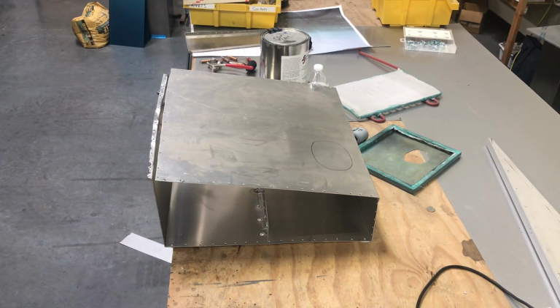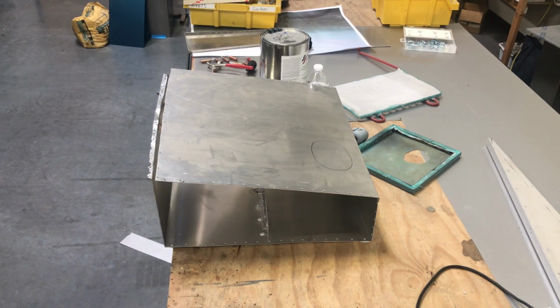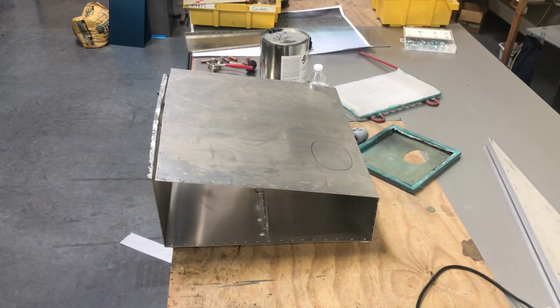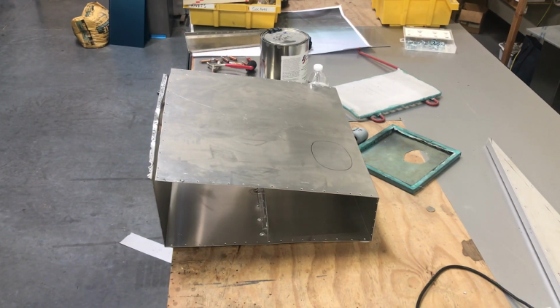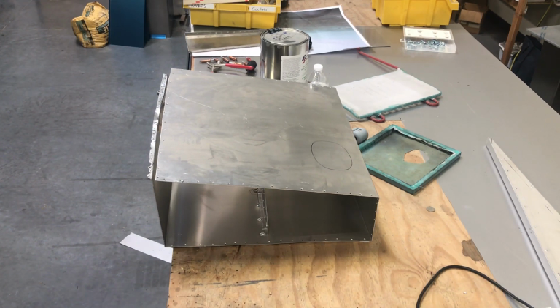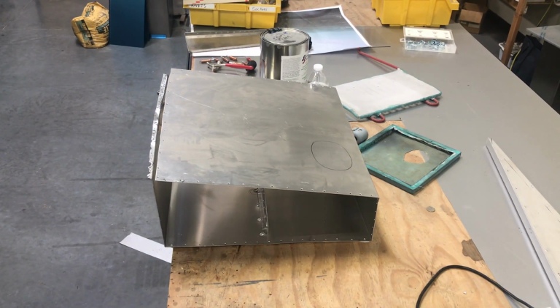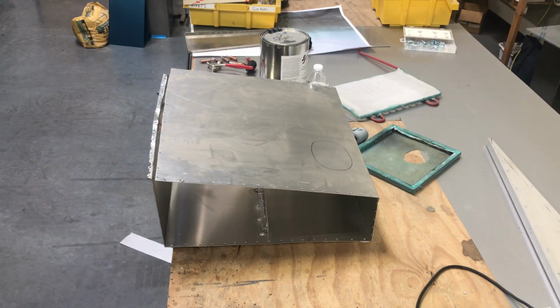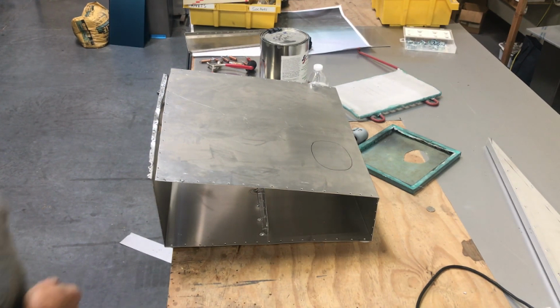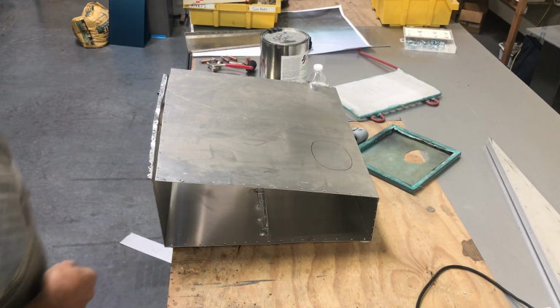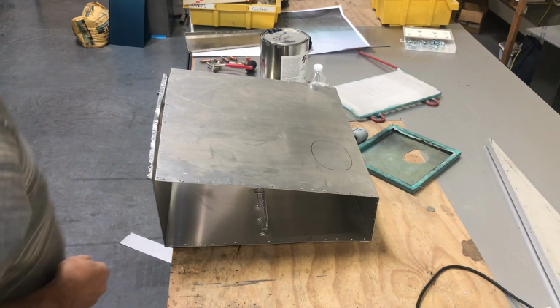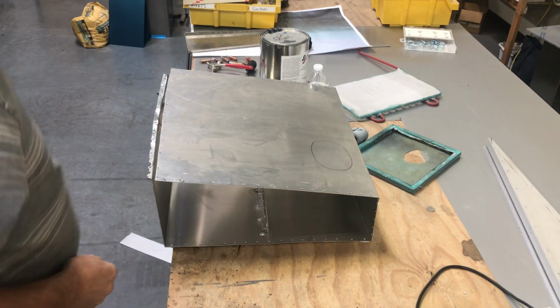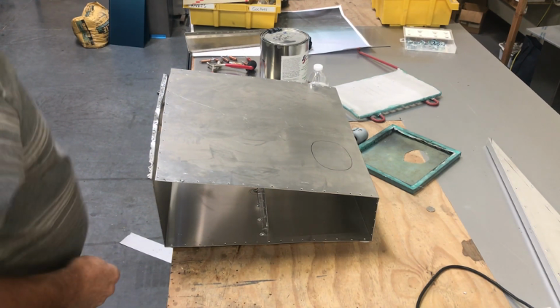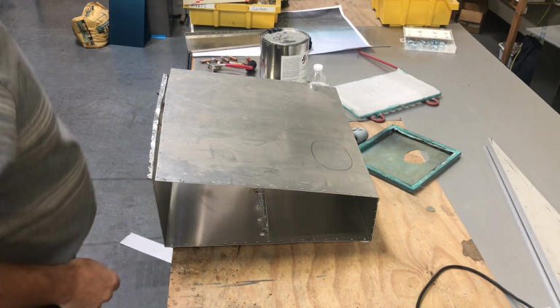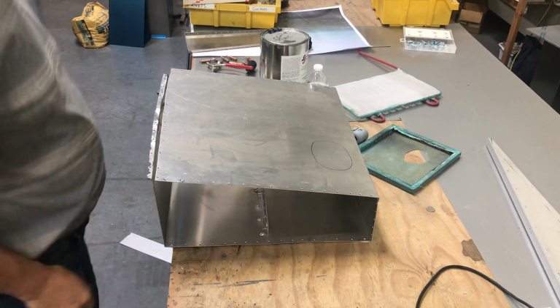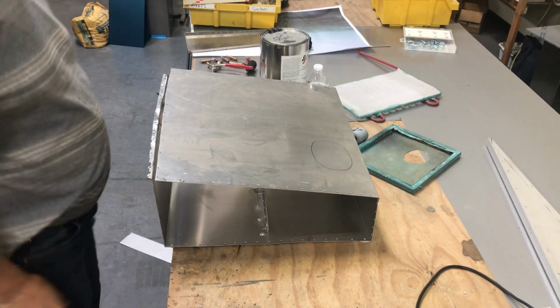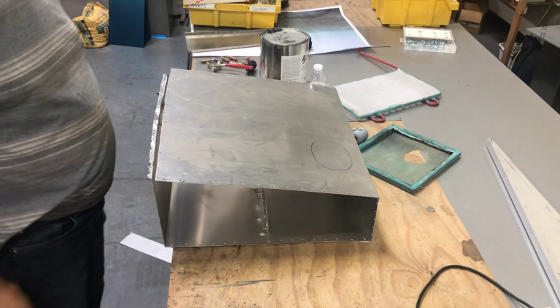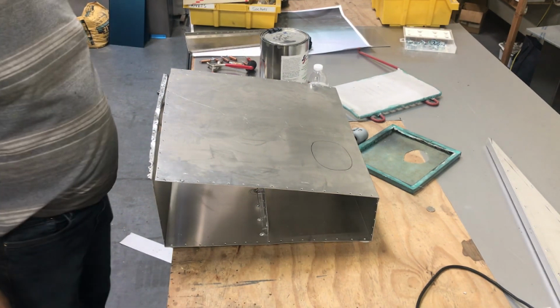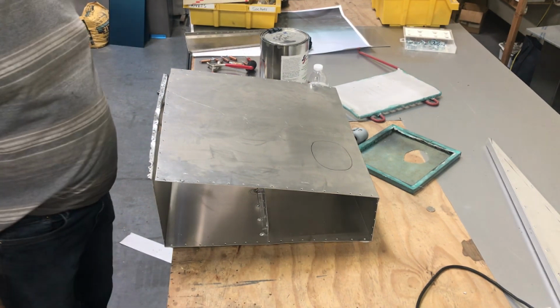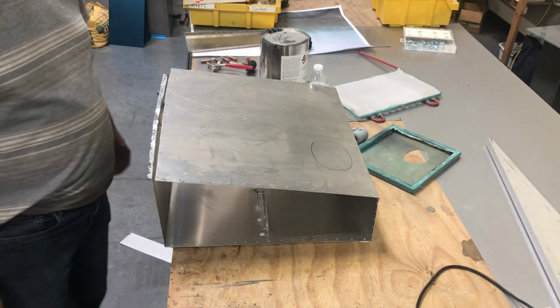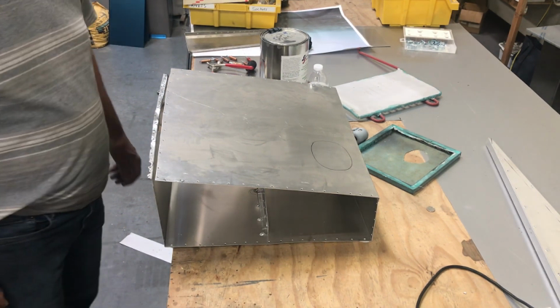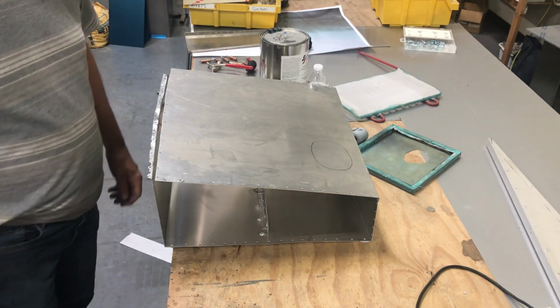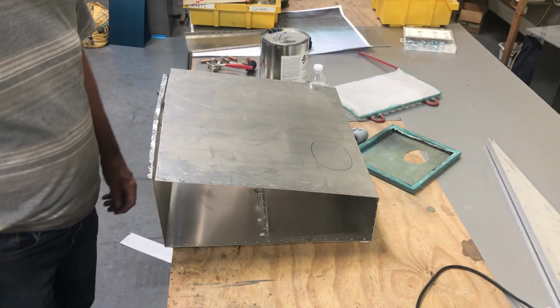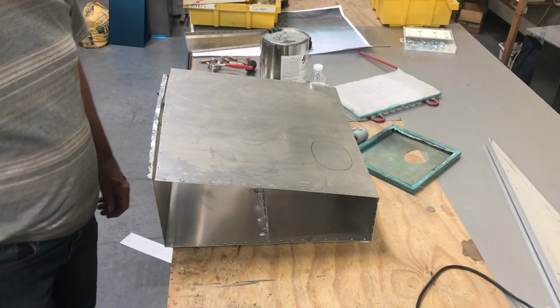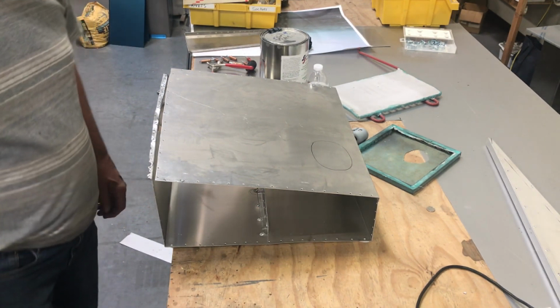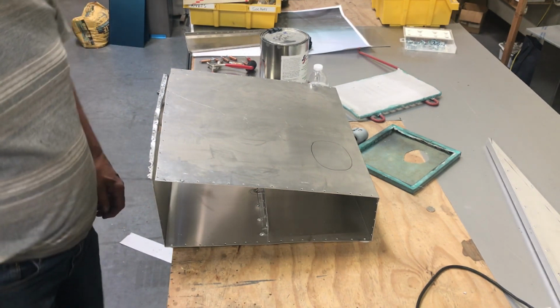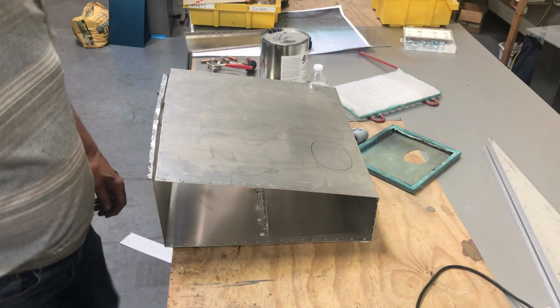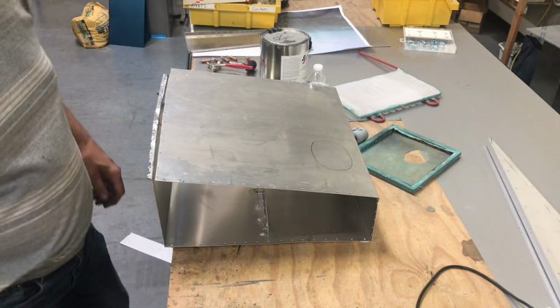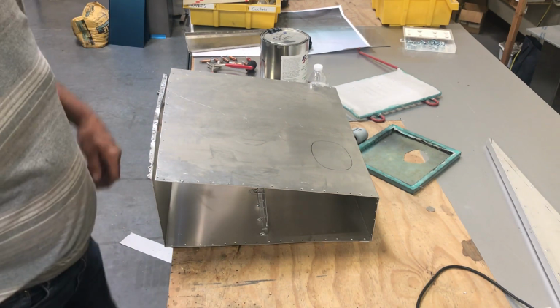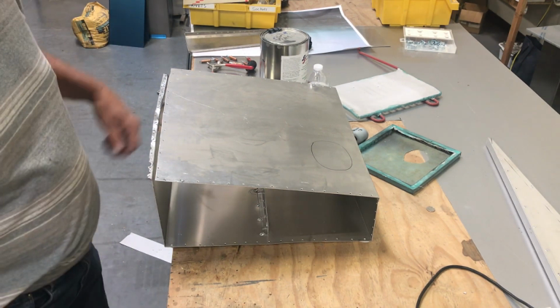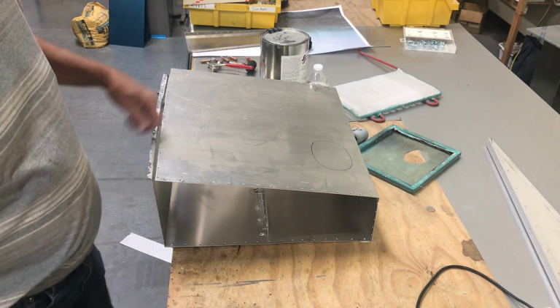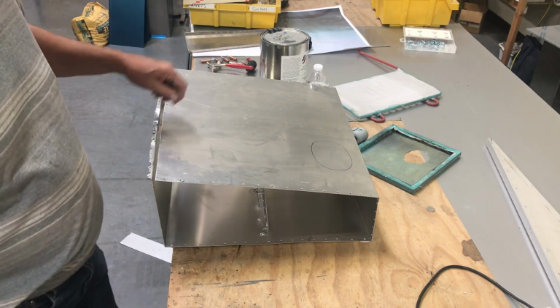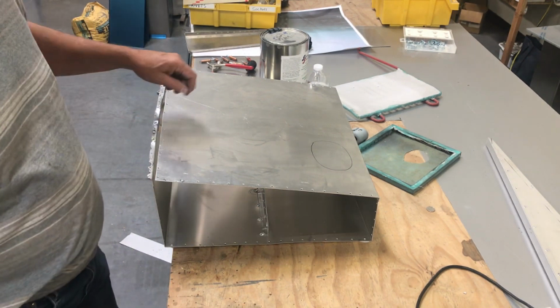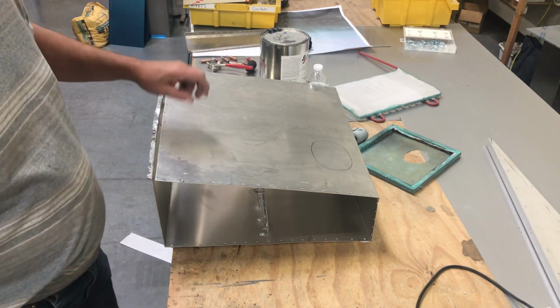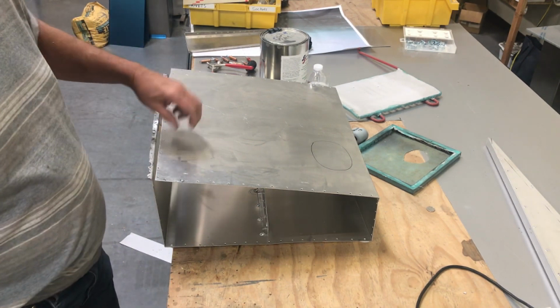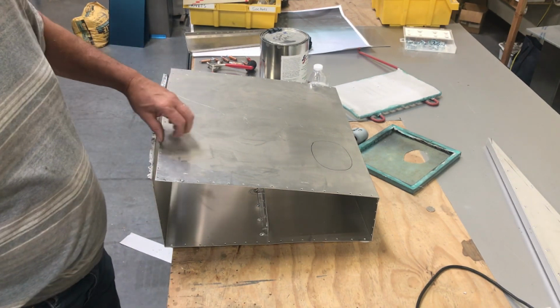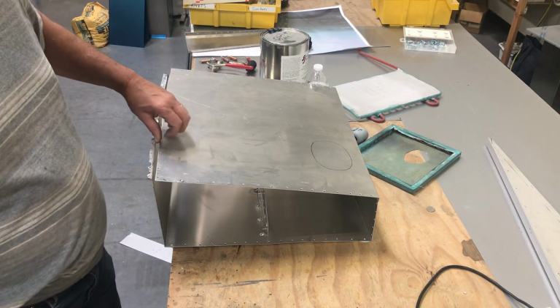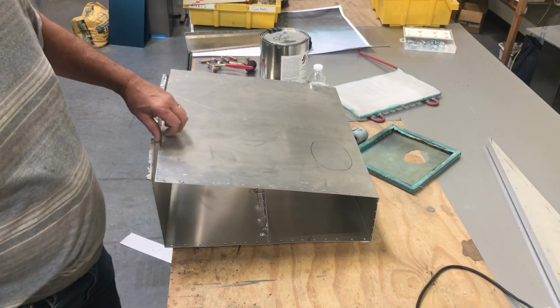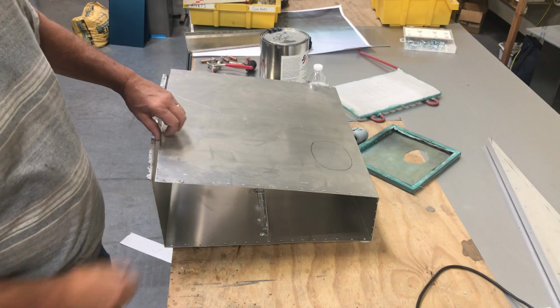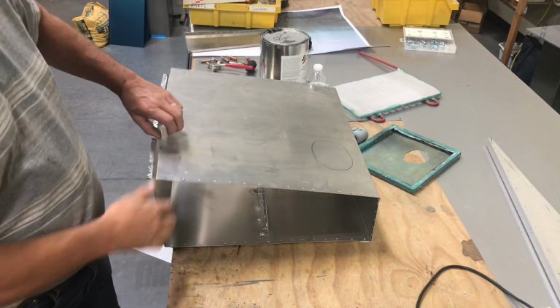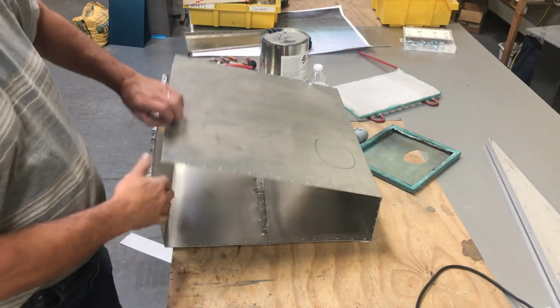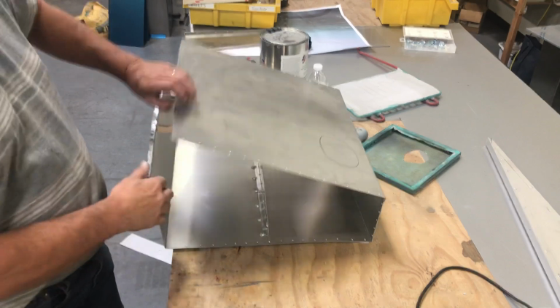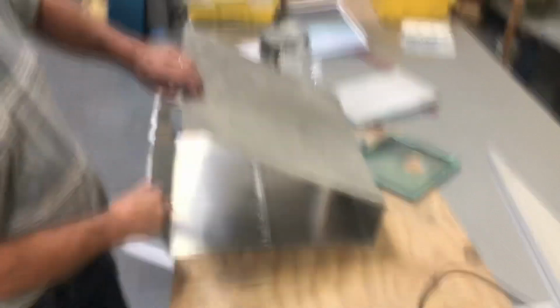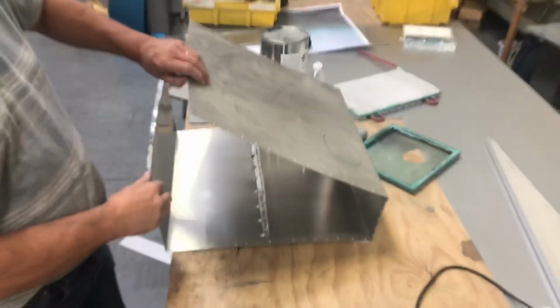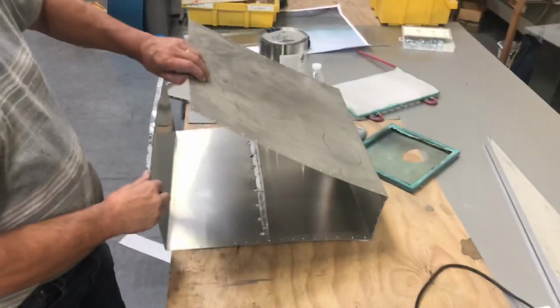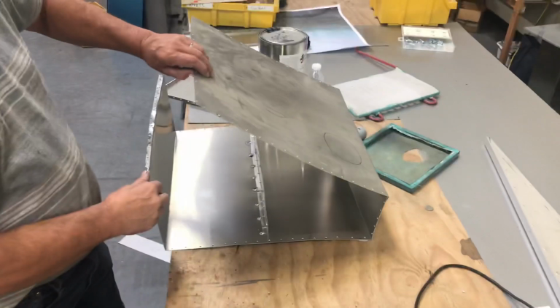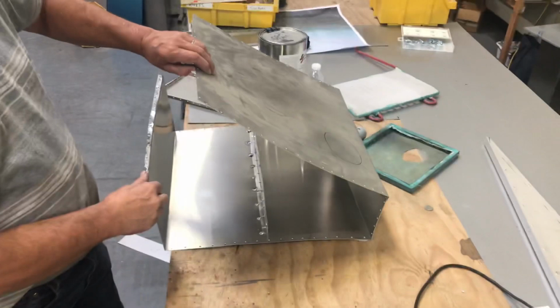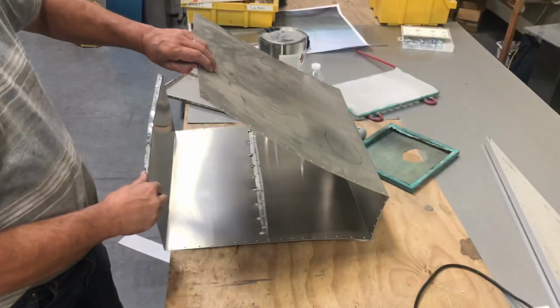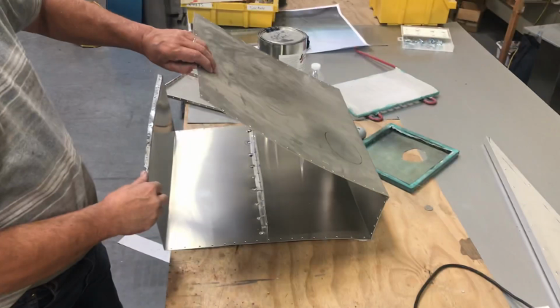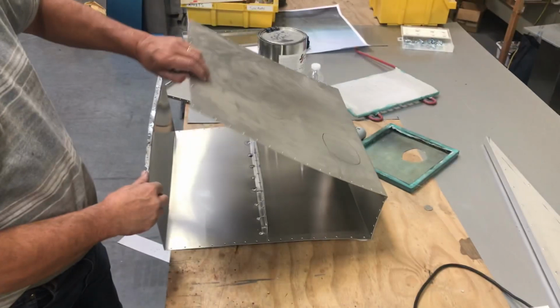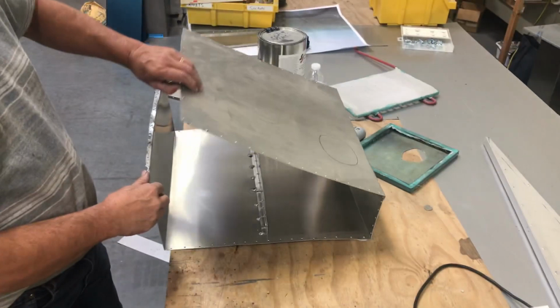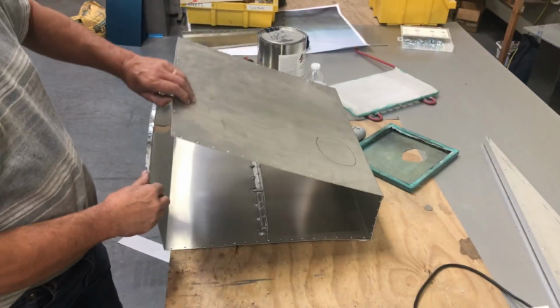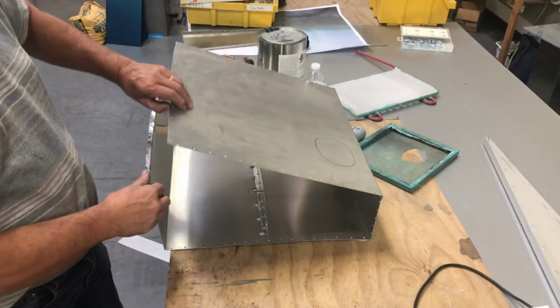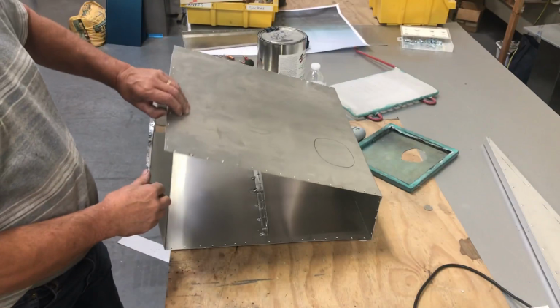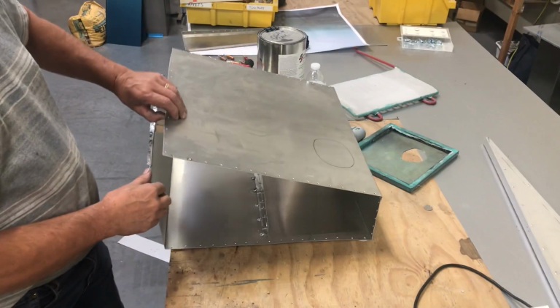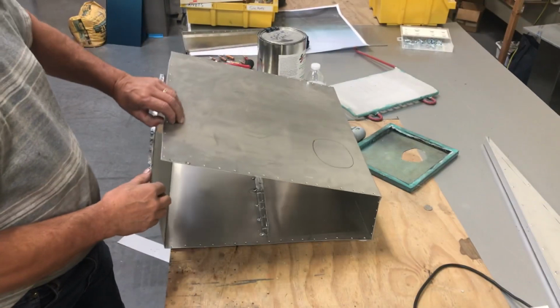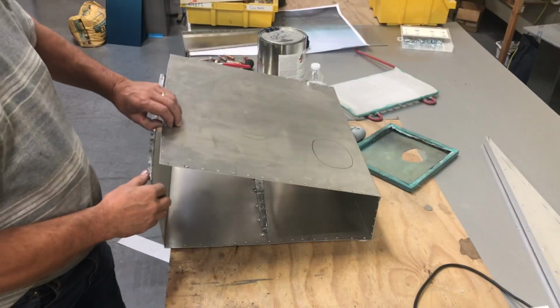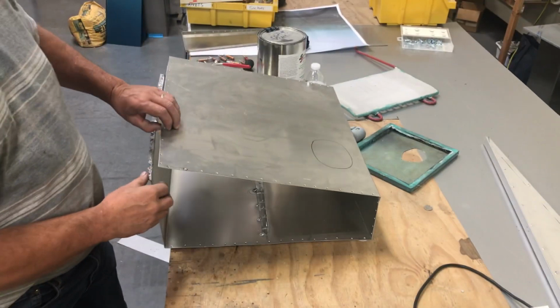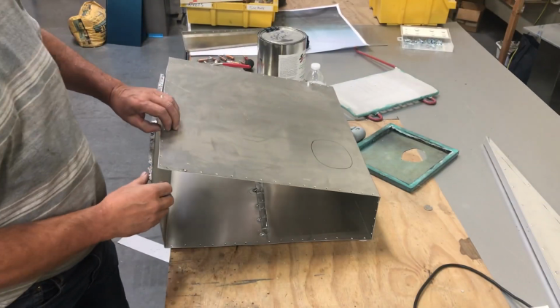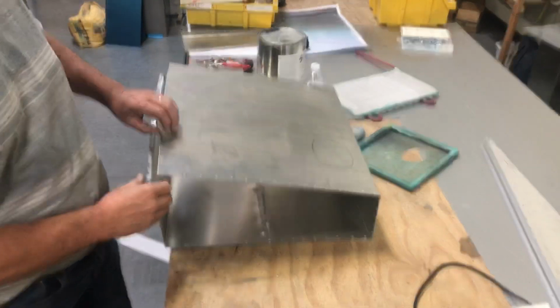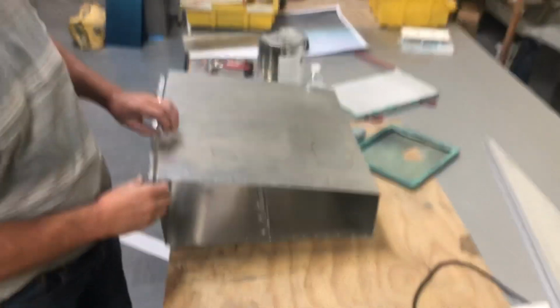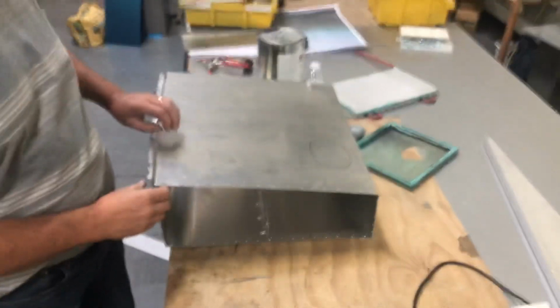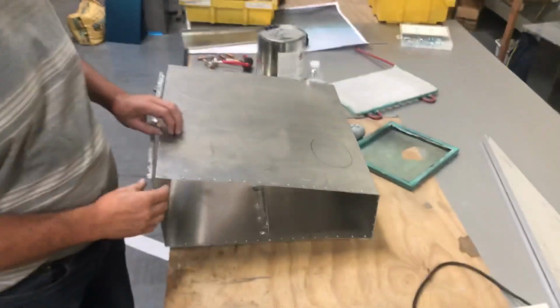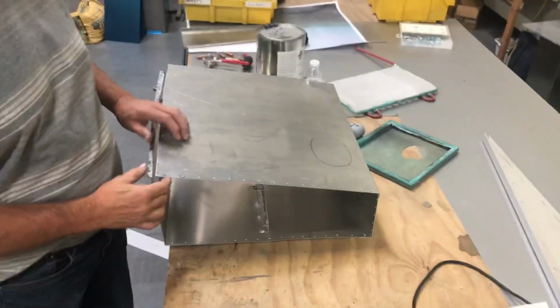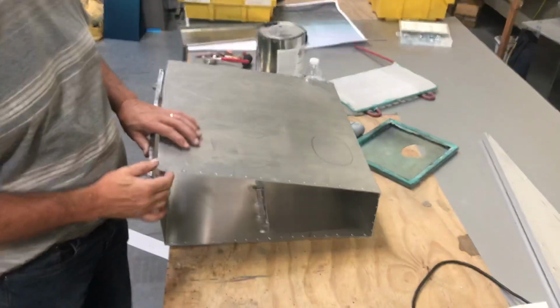Okay, there's been some interest in how we build our fuel tanks. What we use is 5052 aluminum.